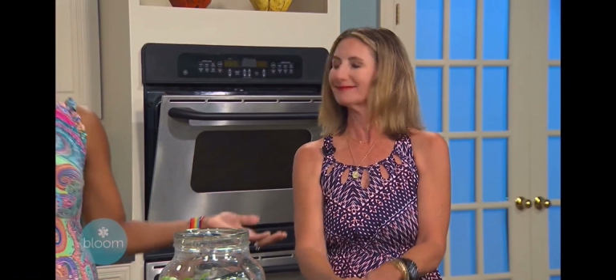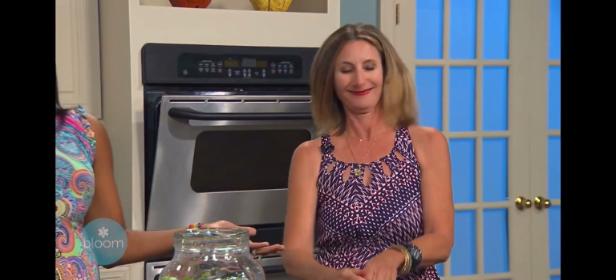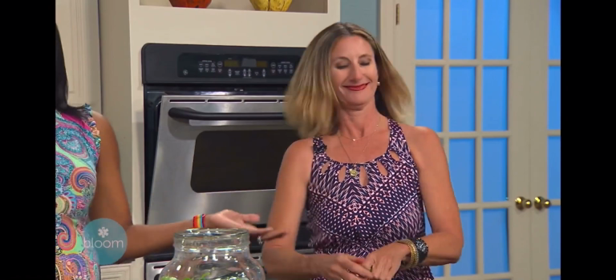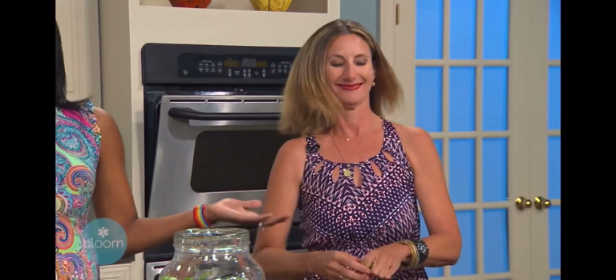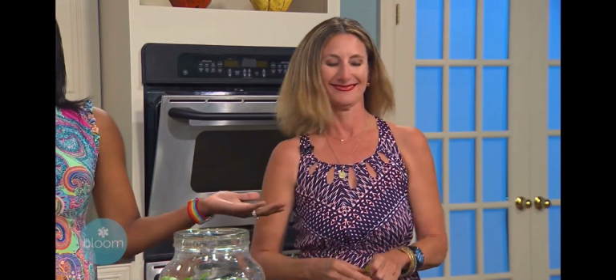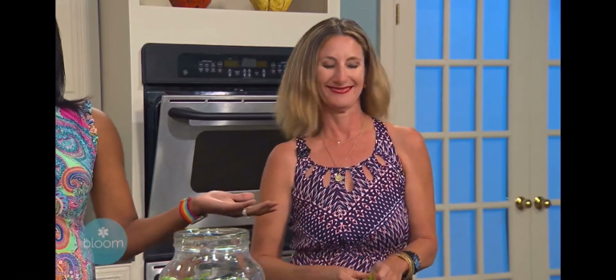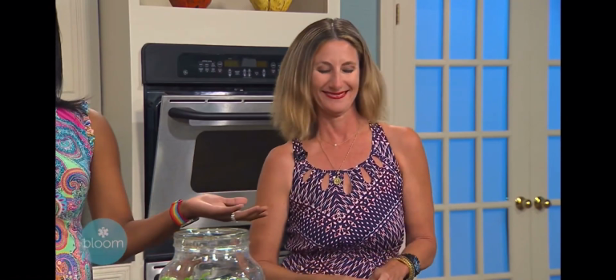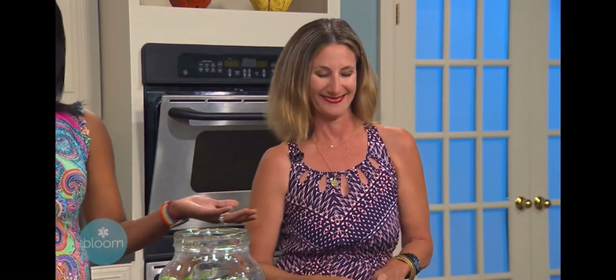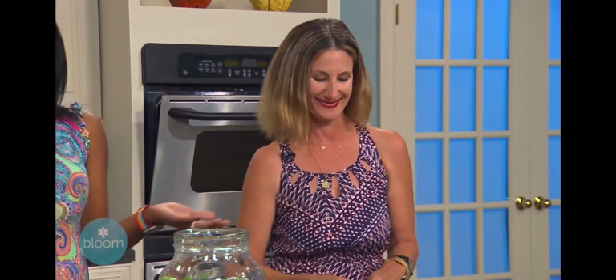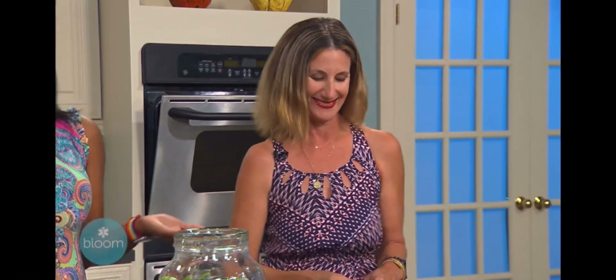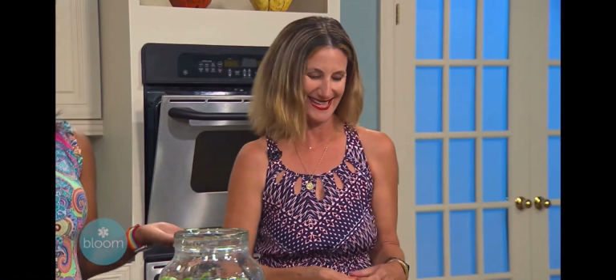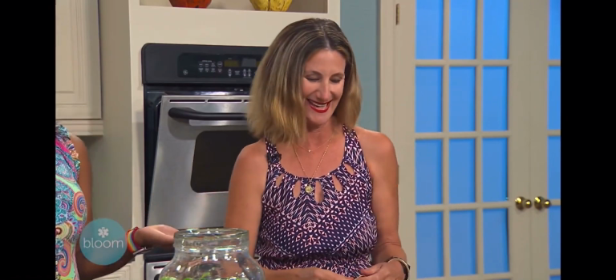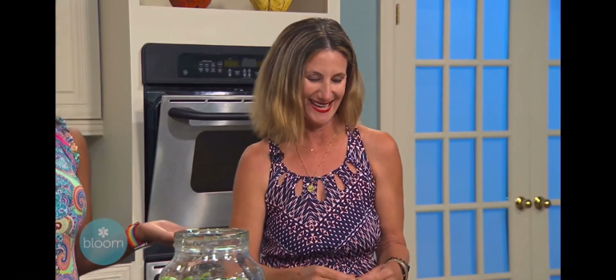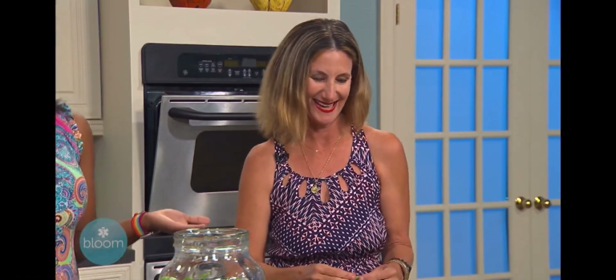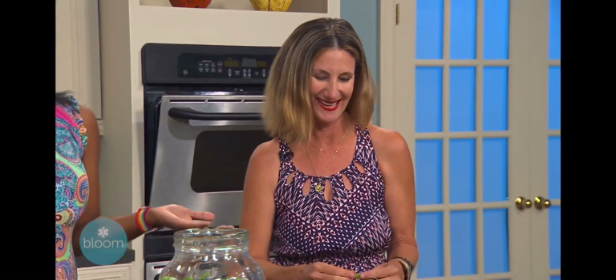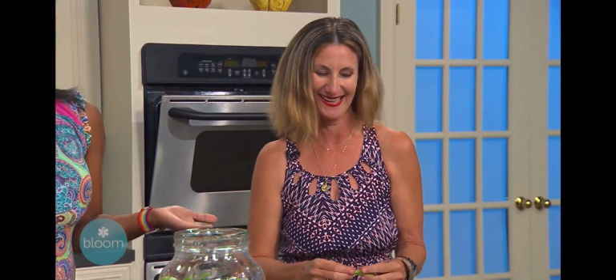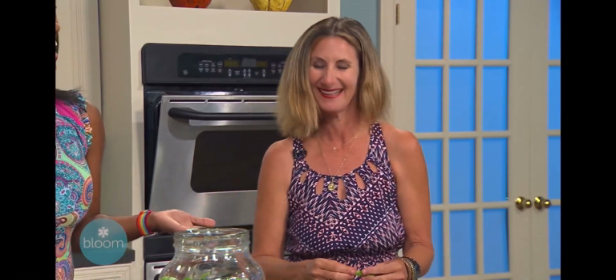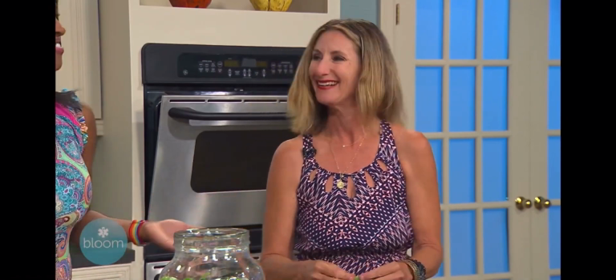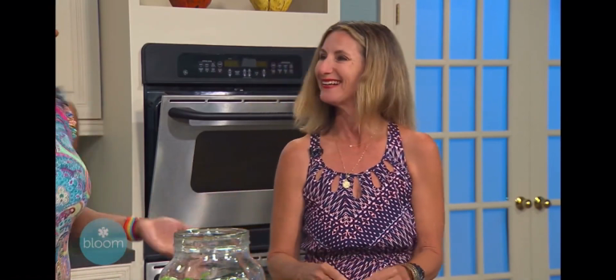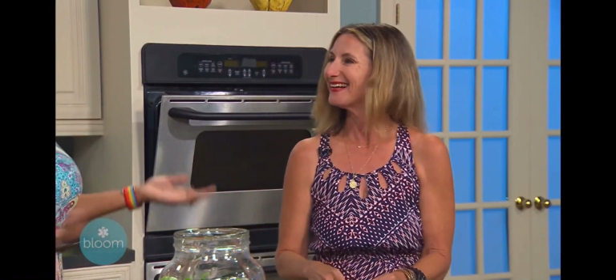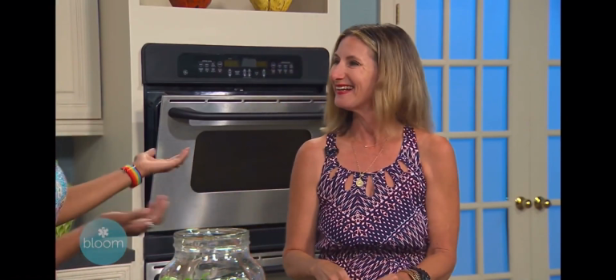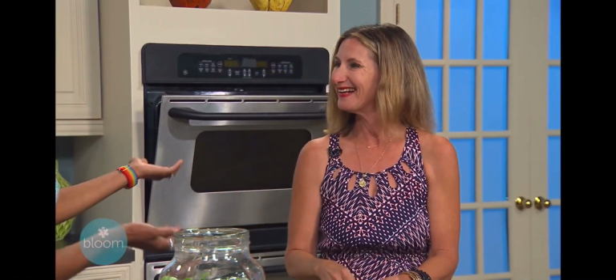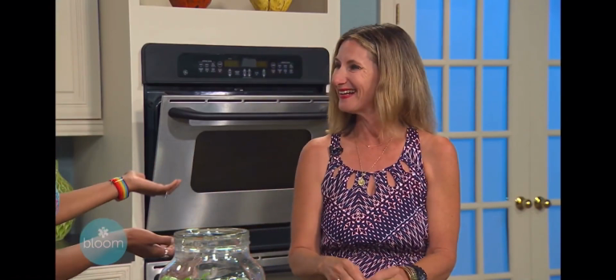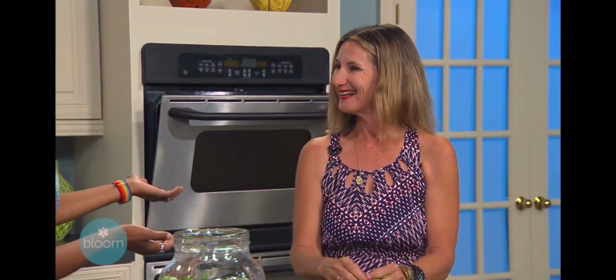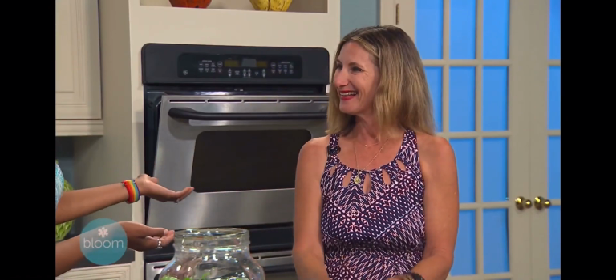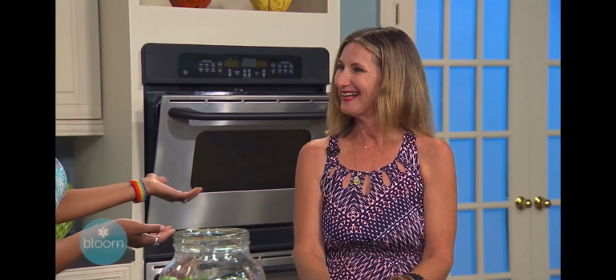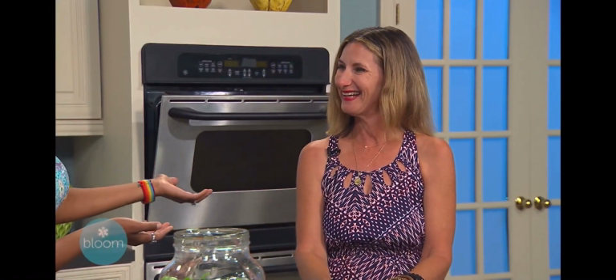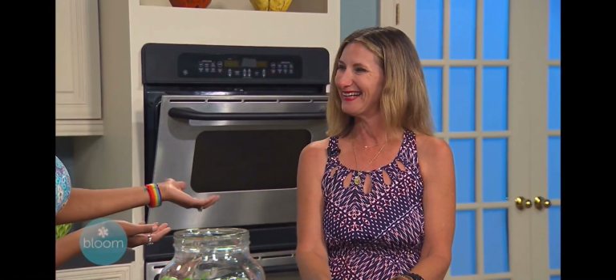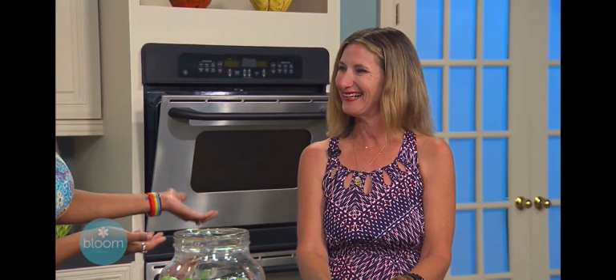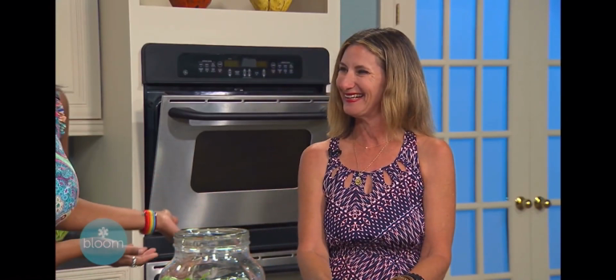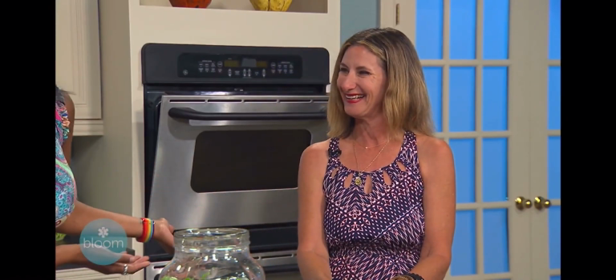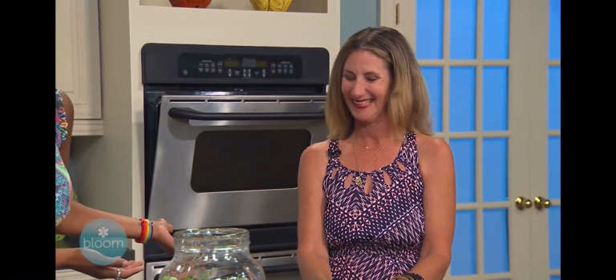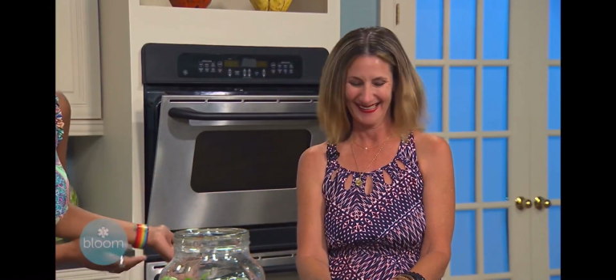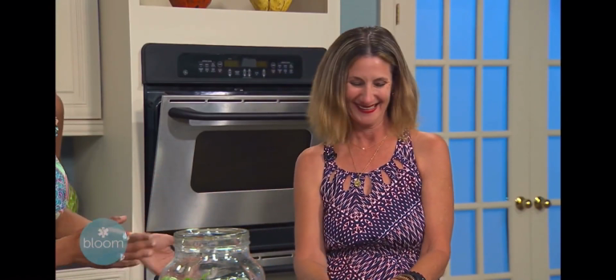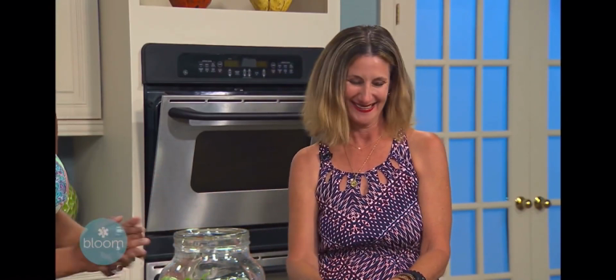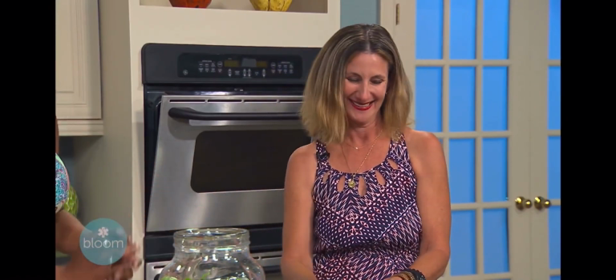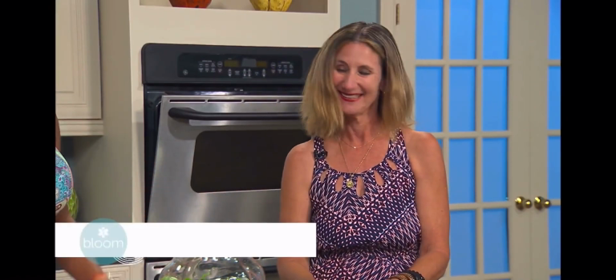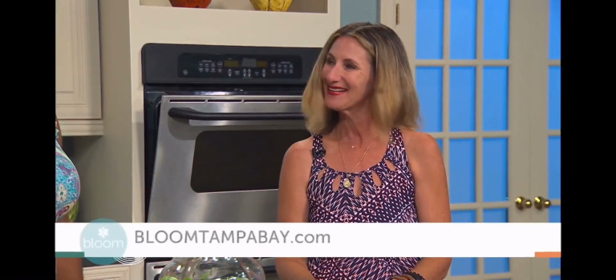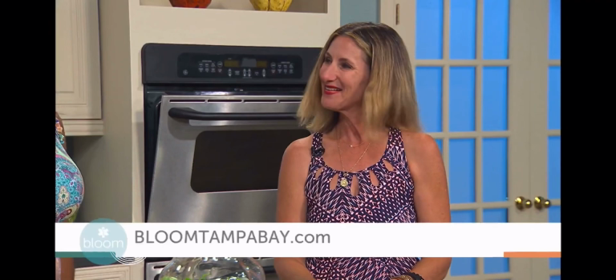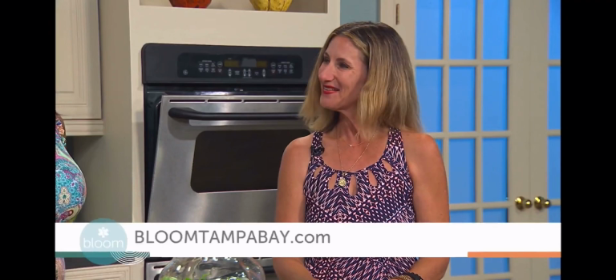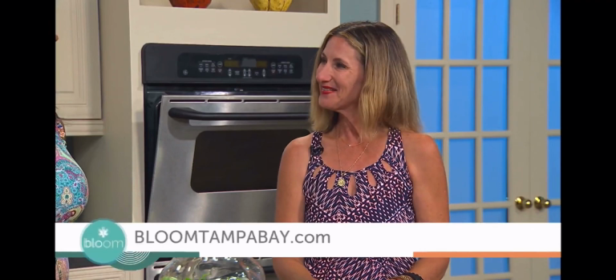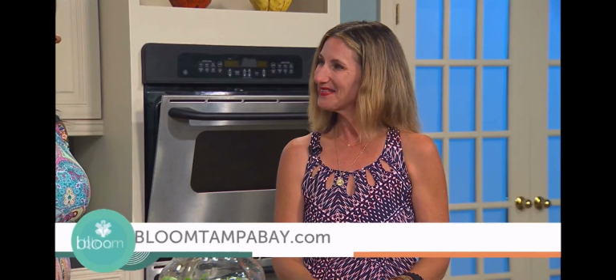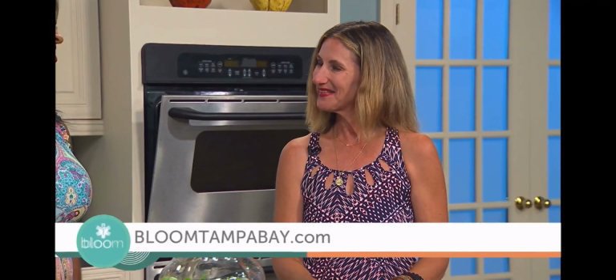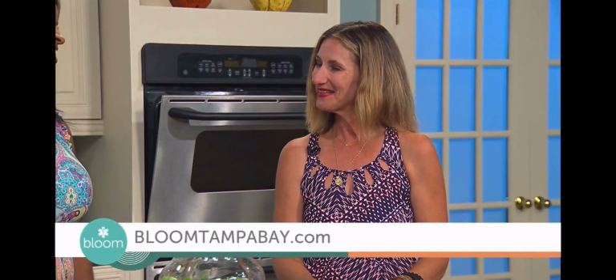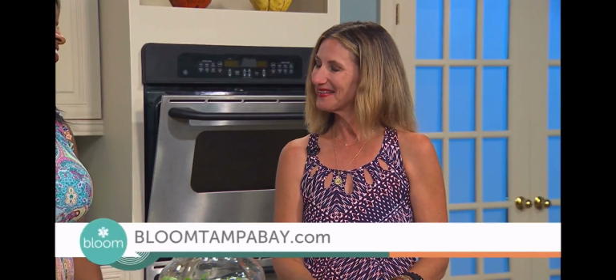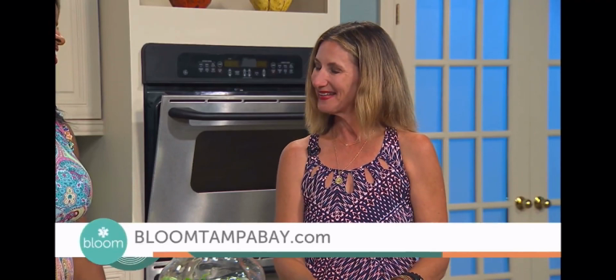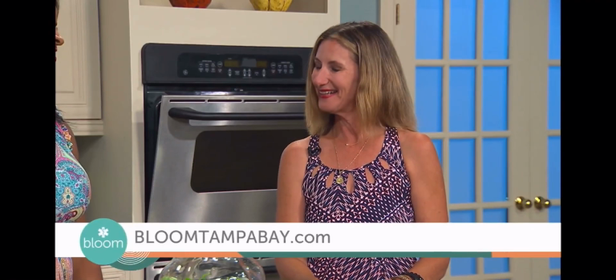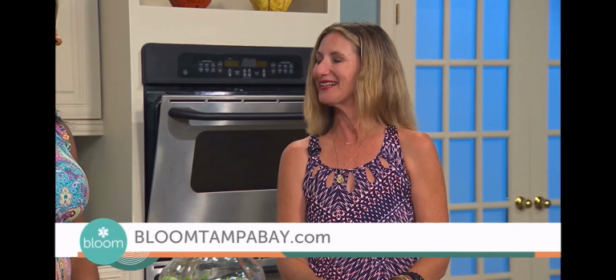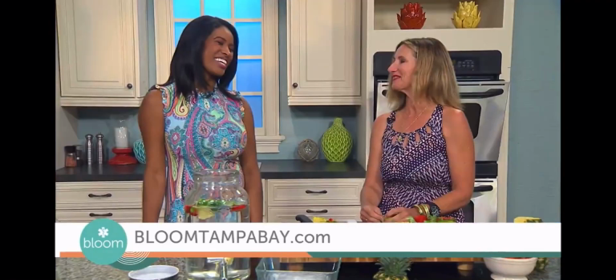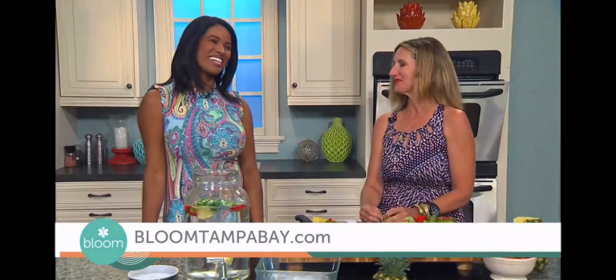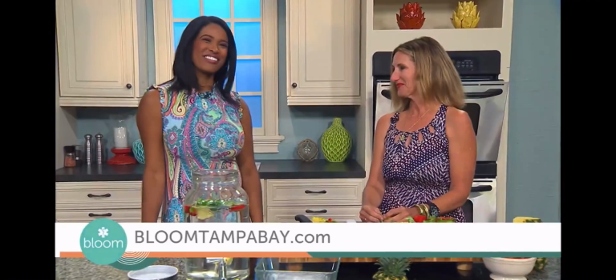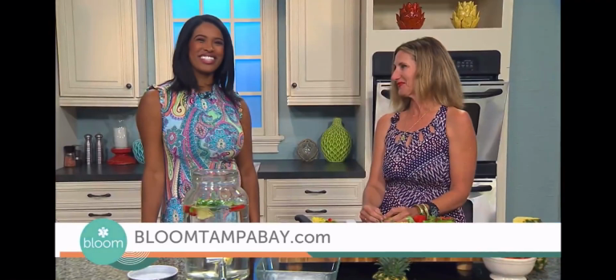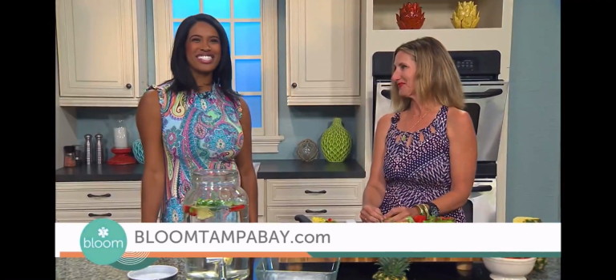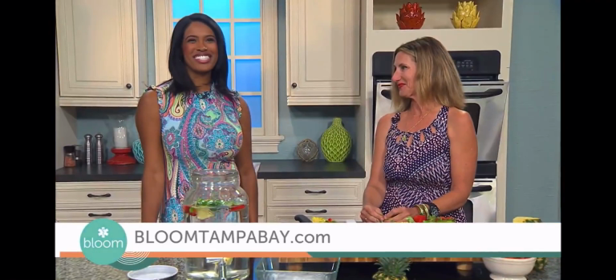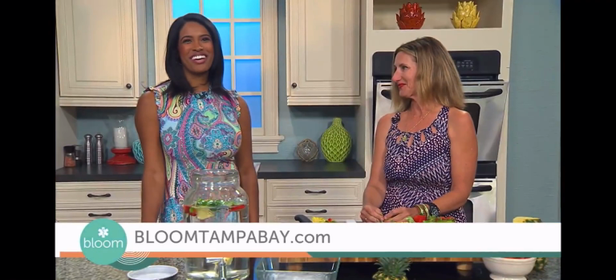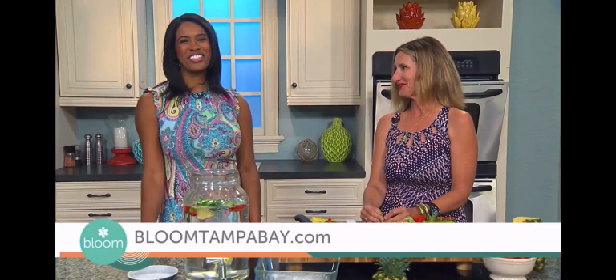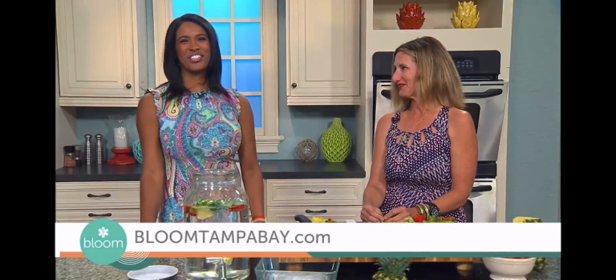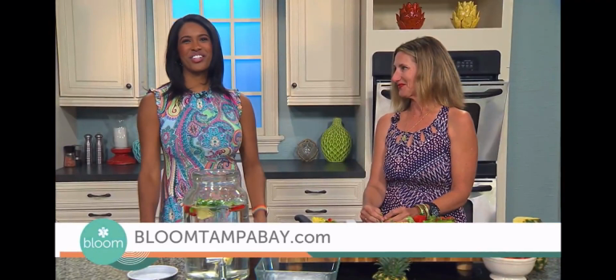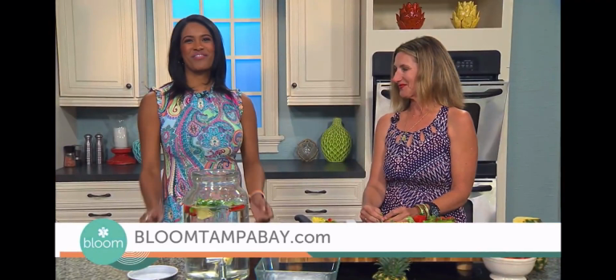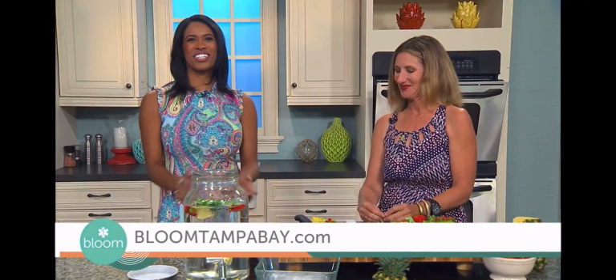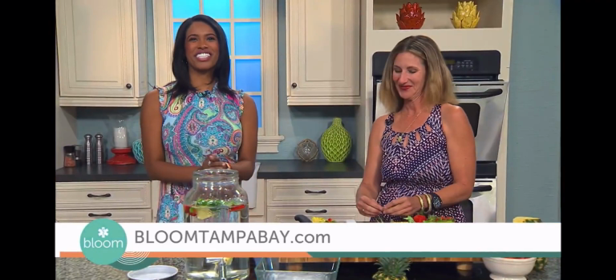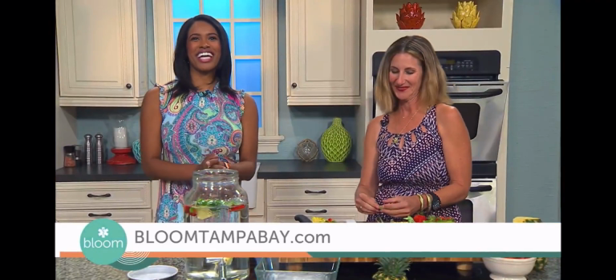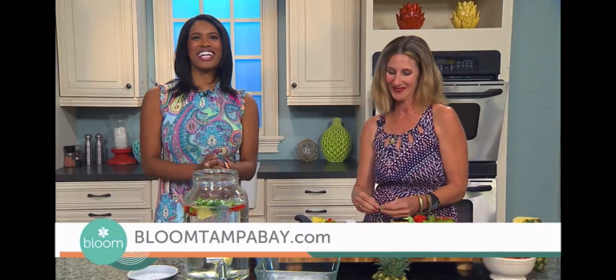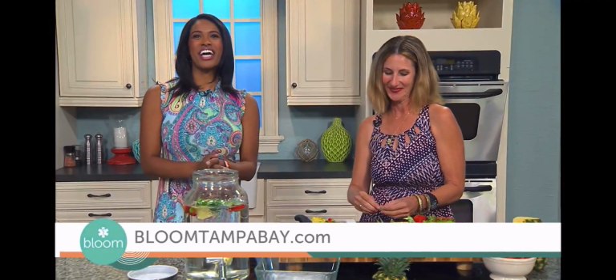There you go — the spa life. Thanks to Wendy Wesley. Wendy, thank you so much for being here with us today. We sure appreciate it.